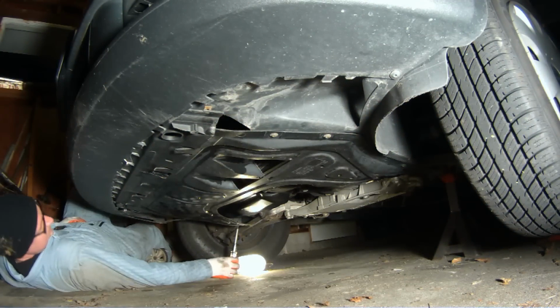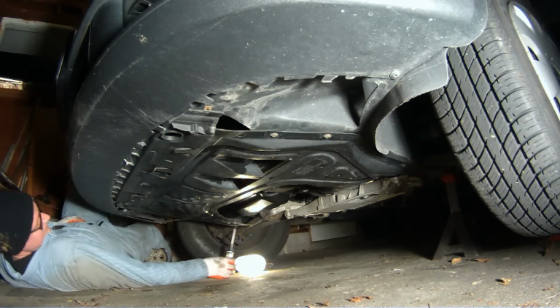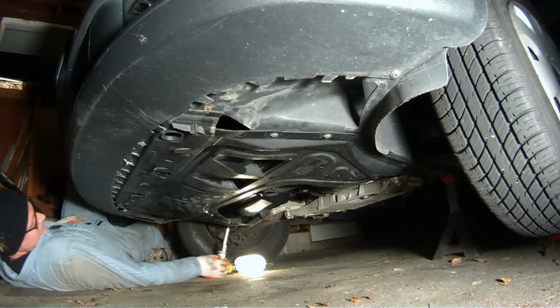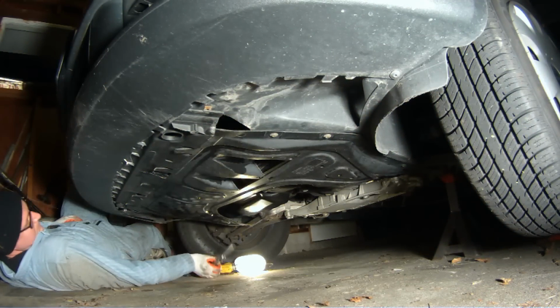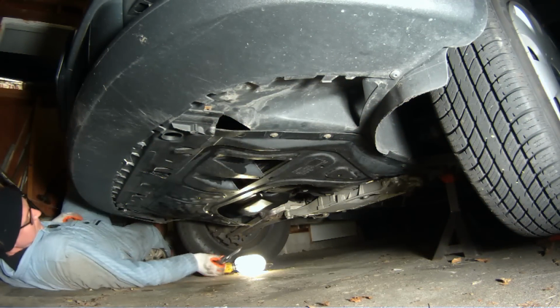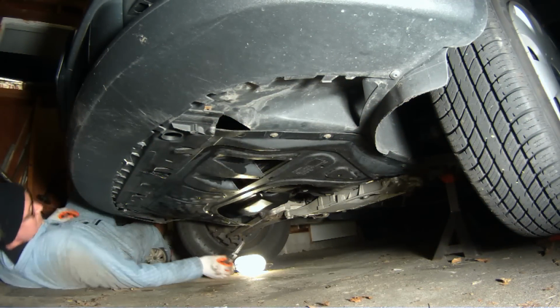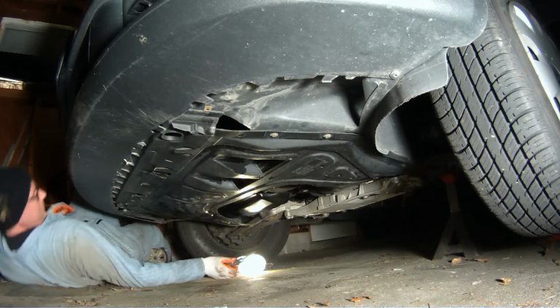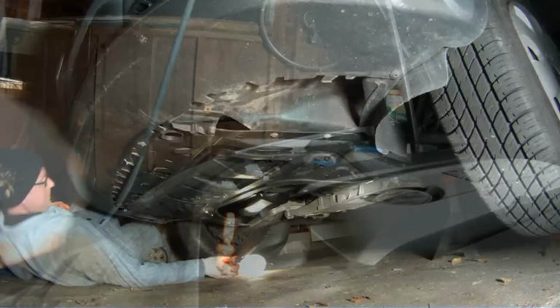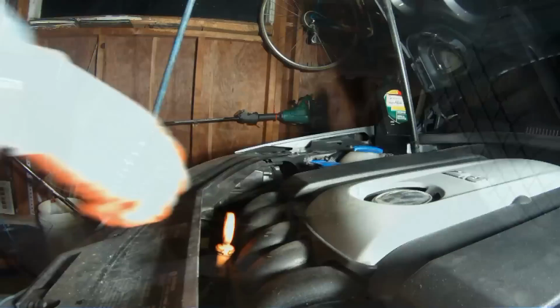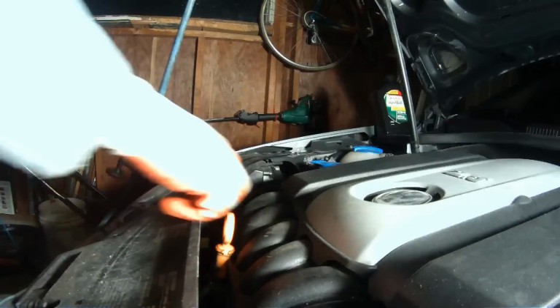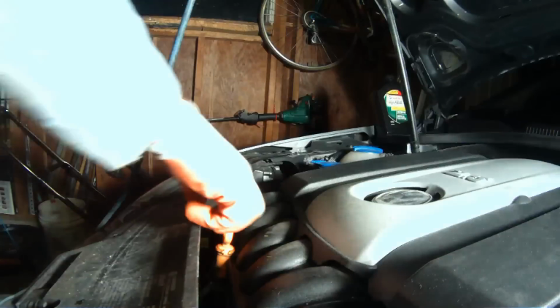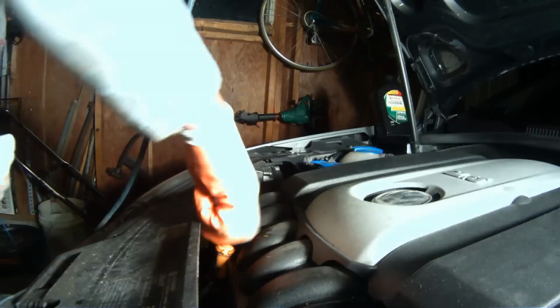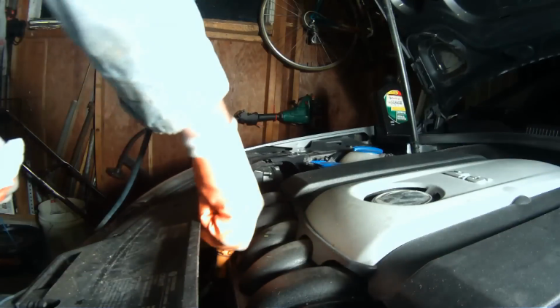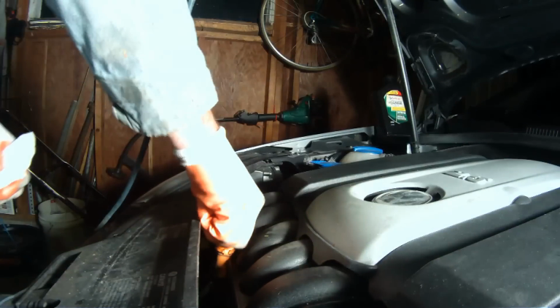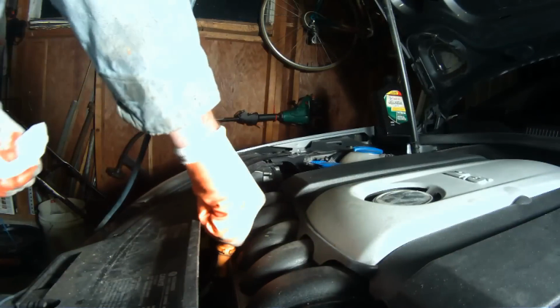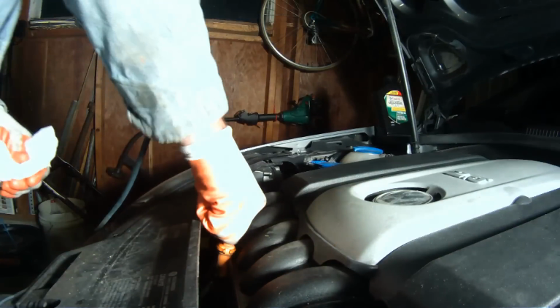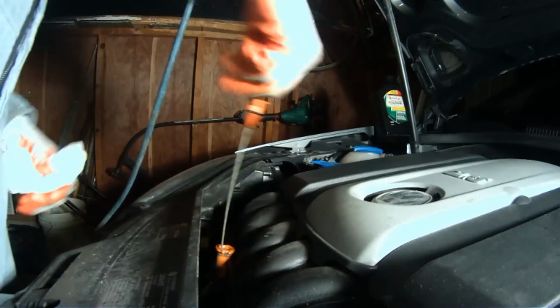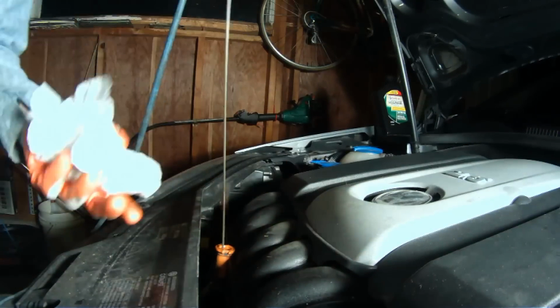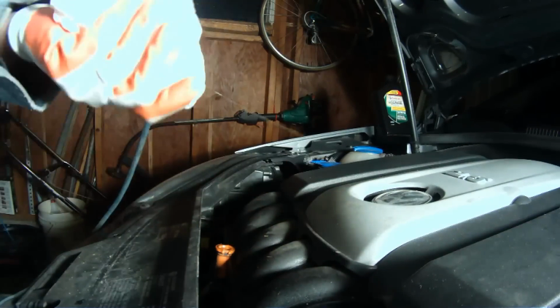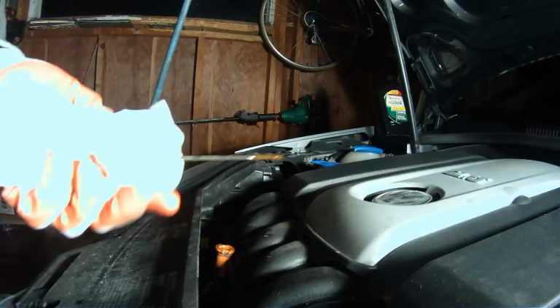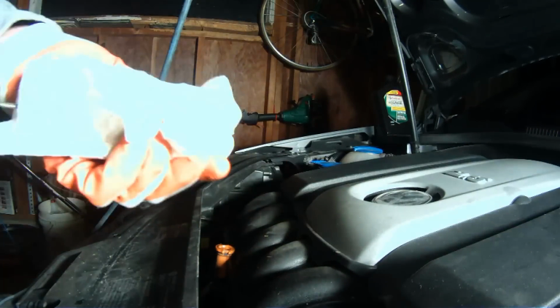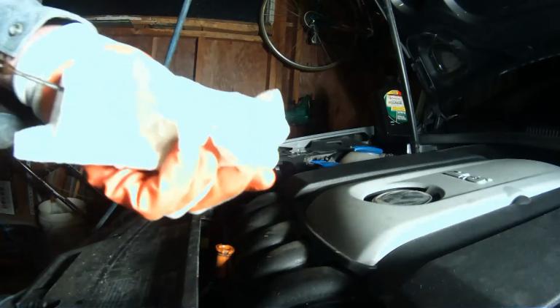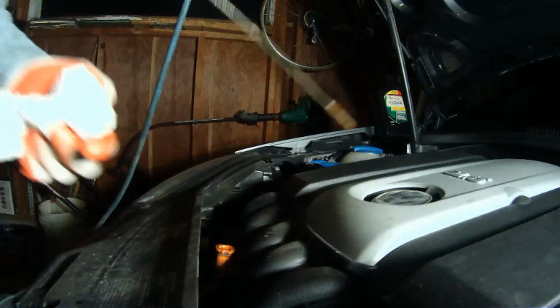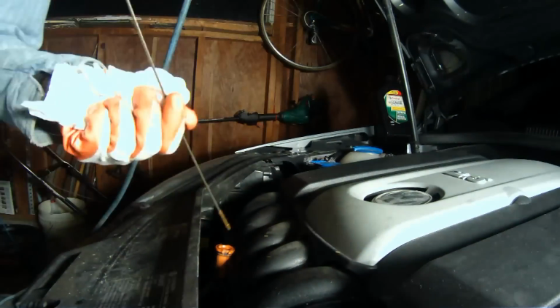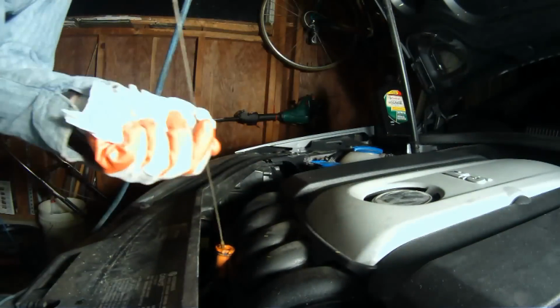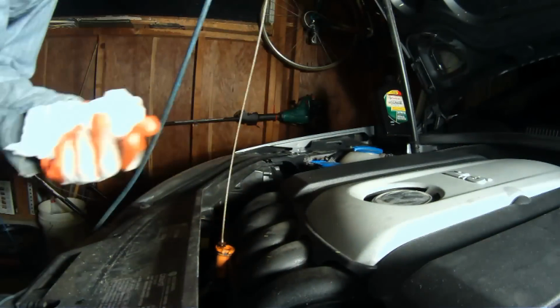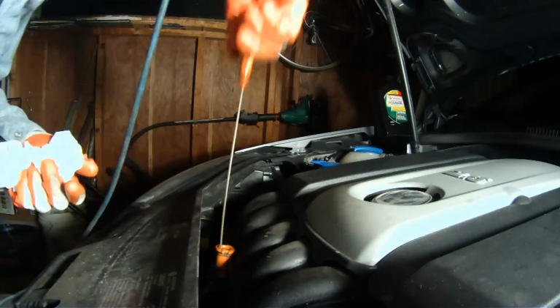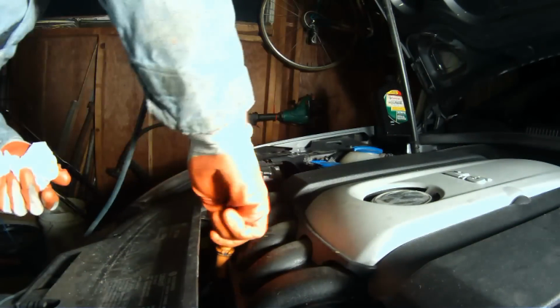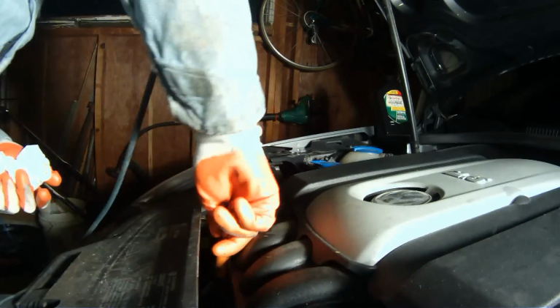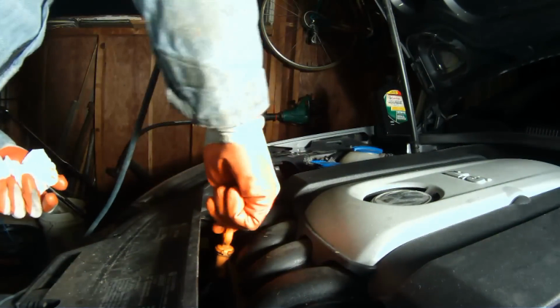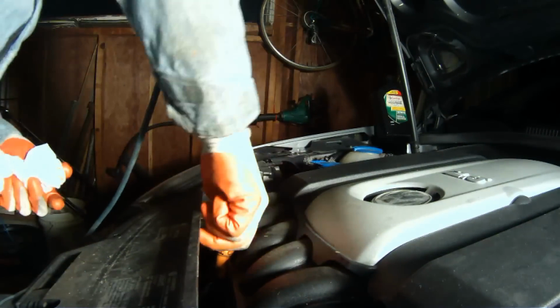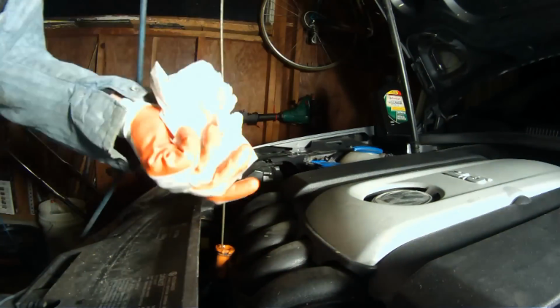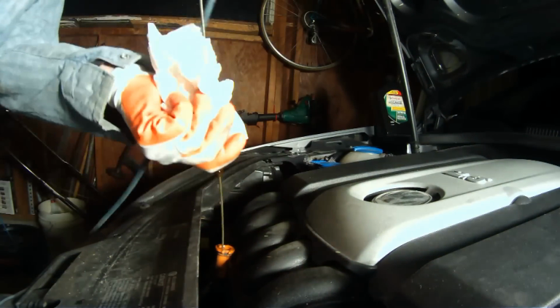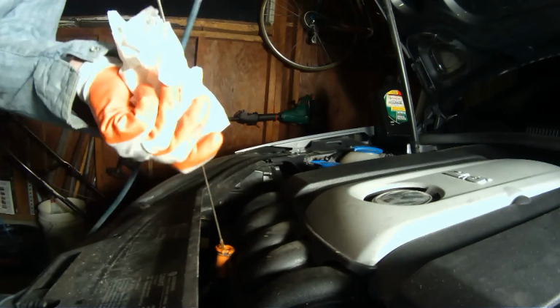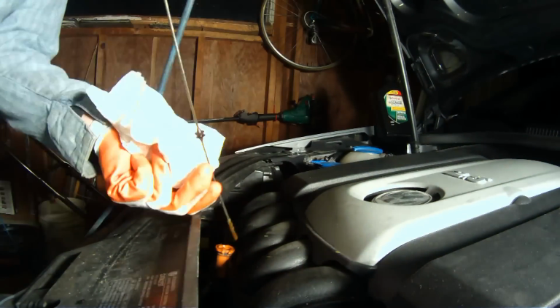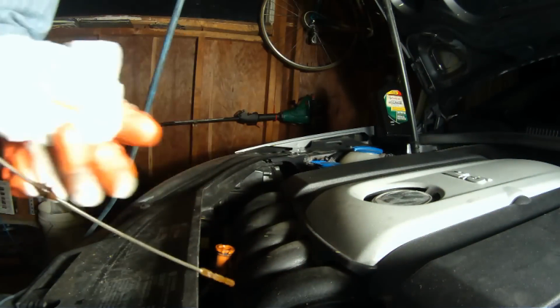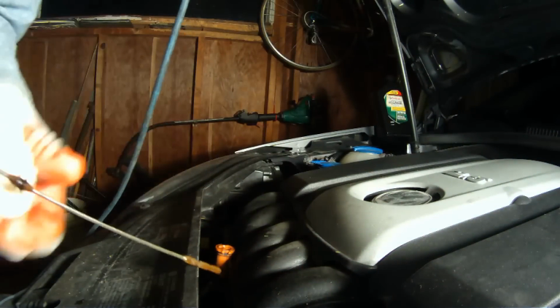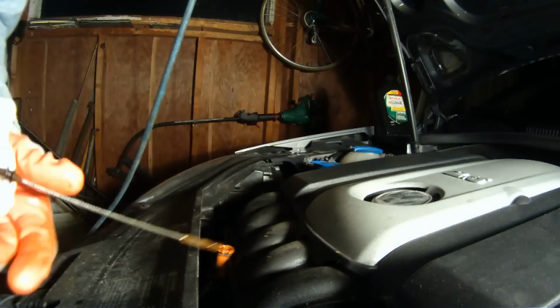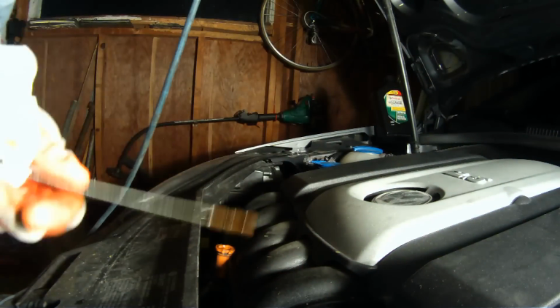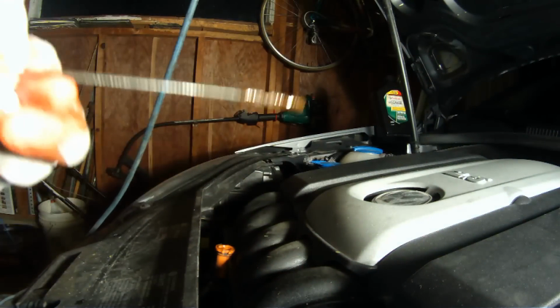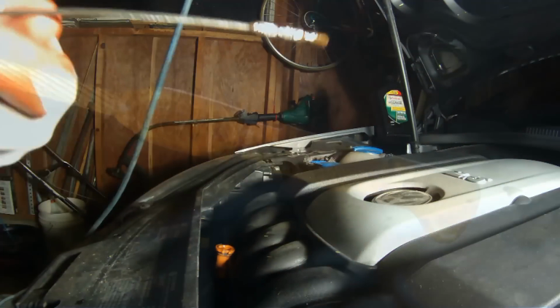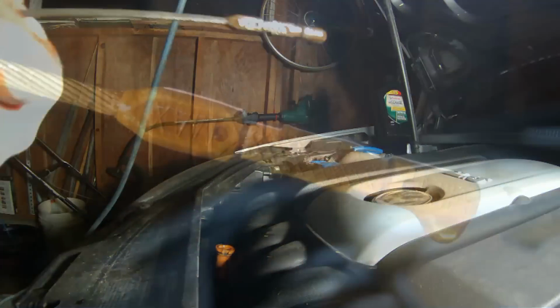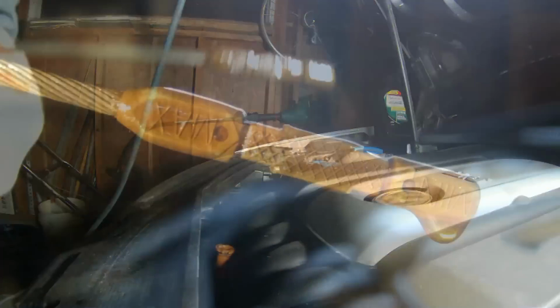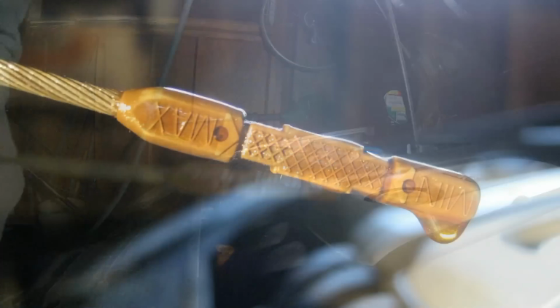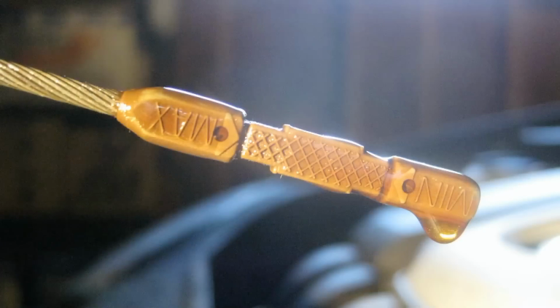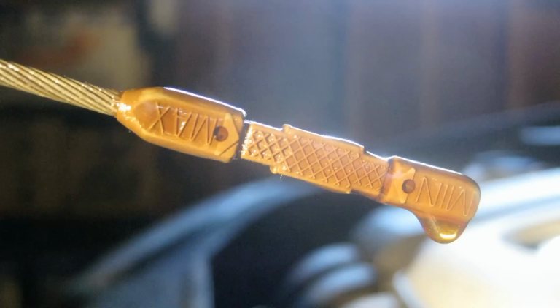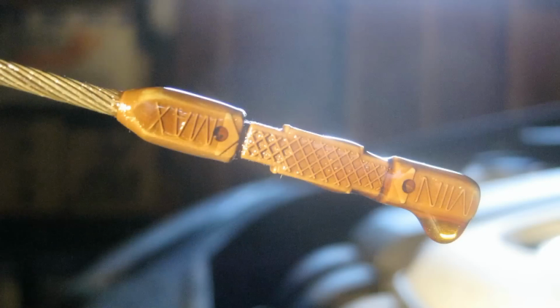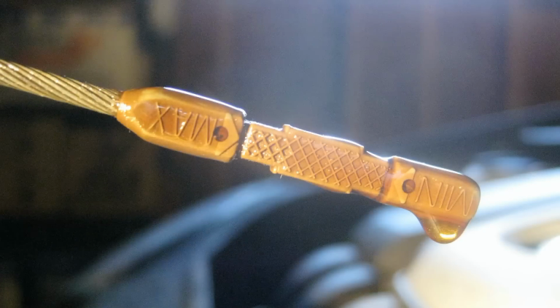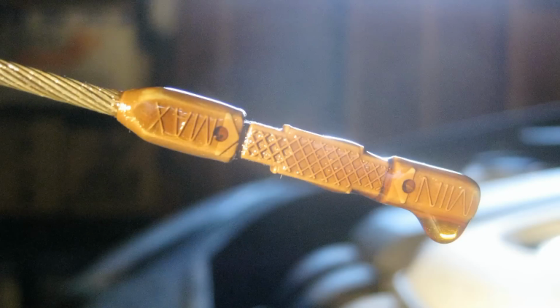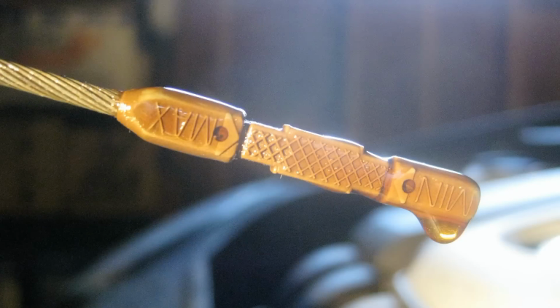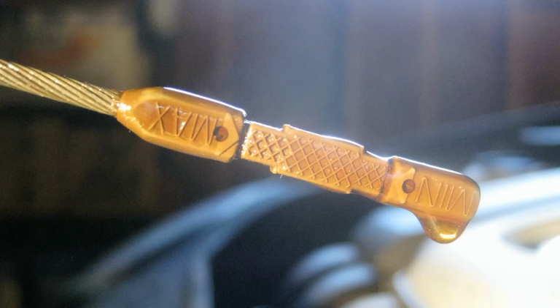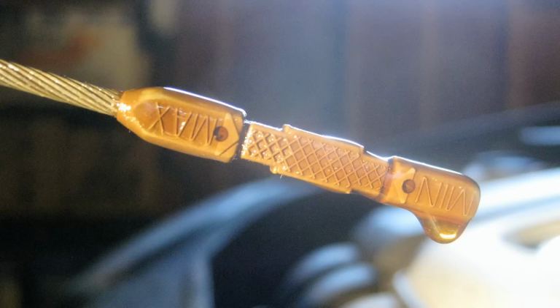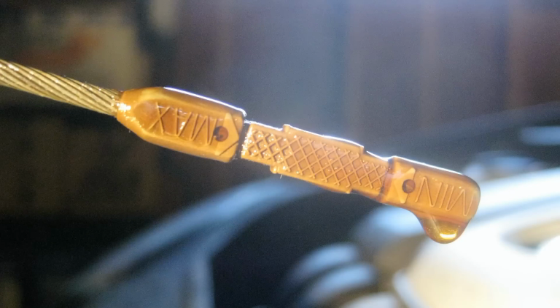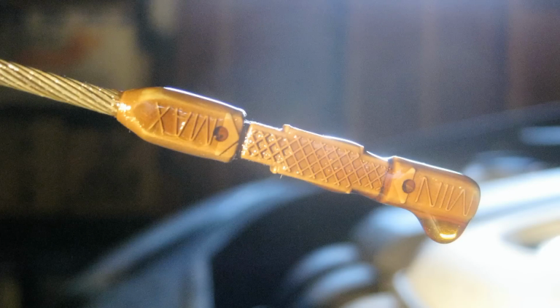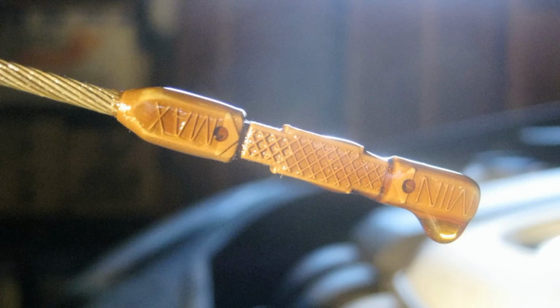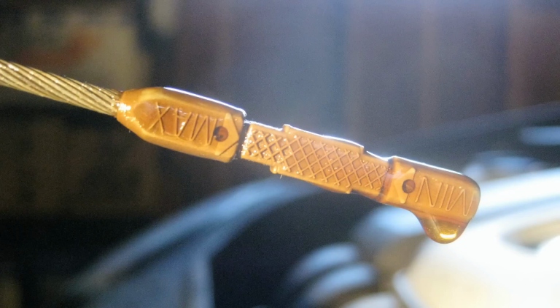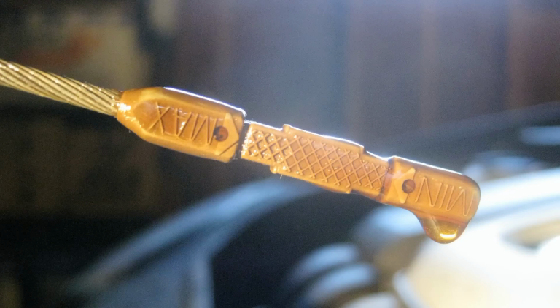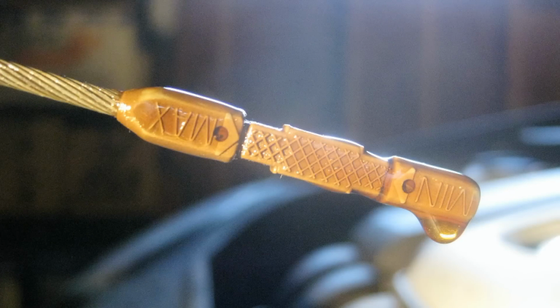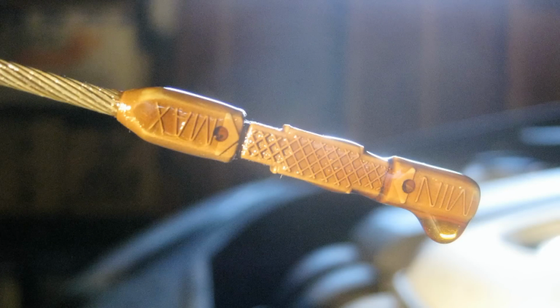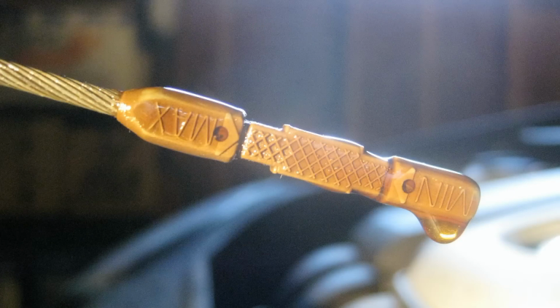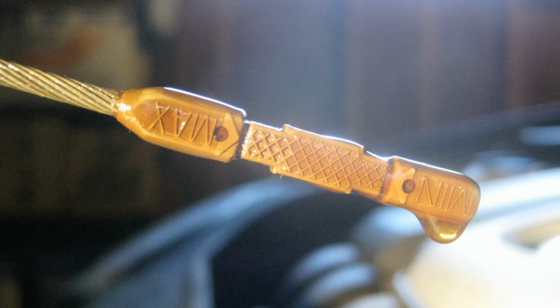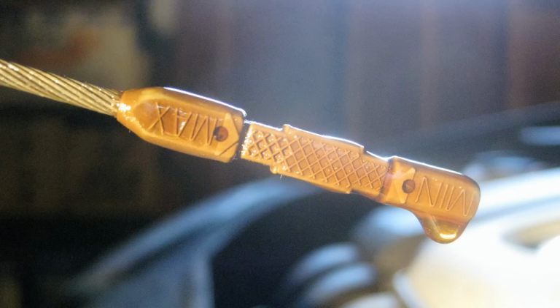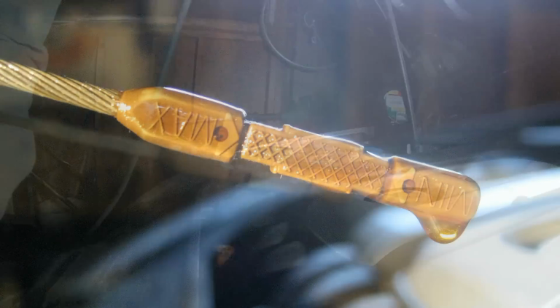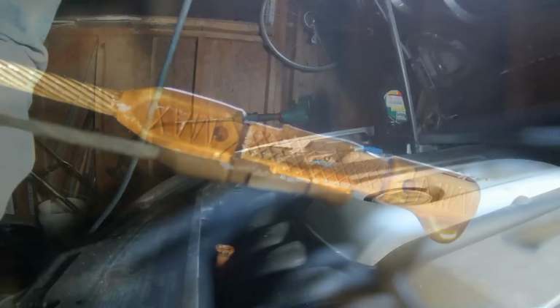Once it's all back together, let's check the oil level. Pull the dipstick, wipe it, put it back in, pull it back out, then check to see that your oil level is in the crosshatch pattern.